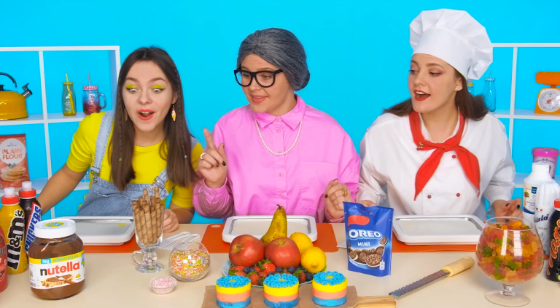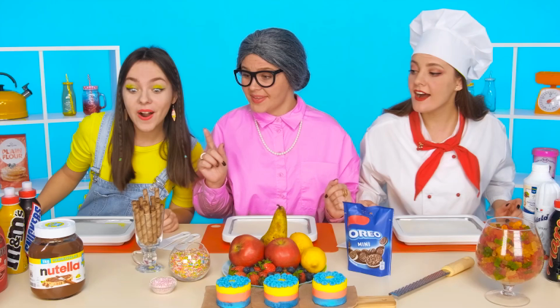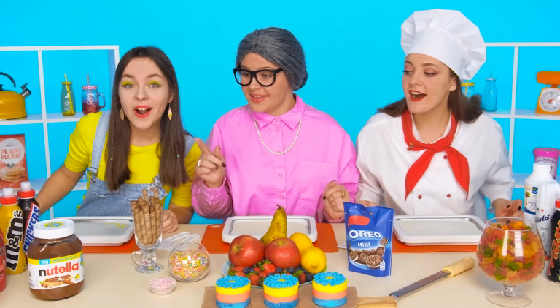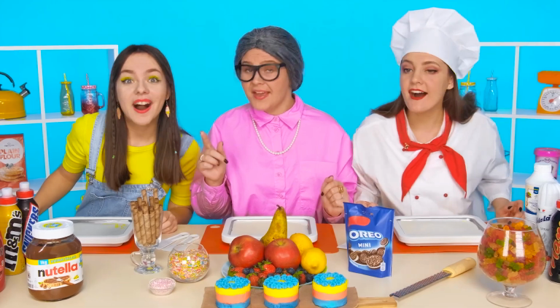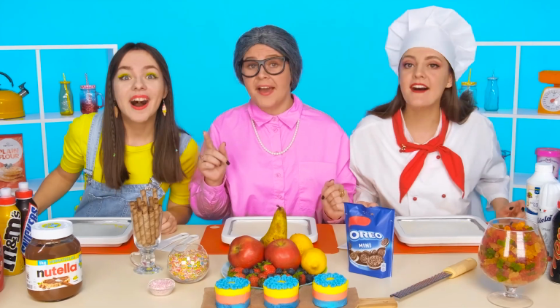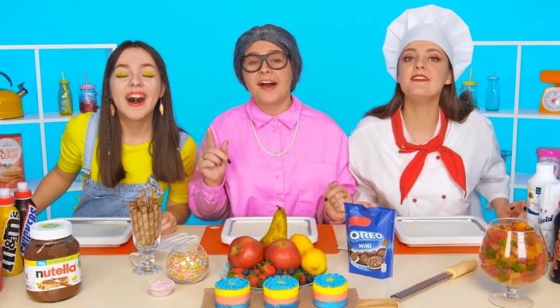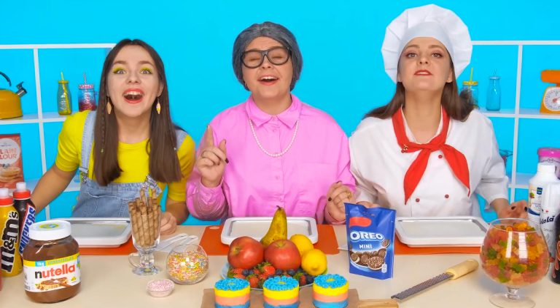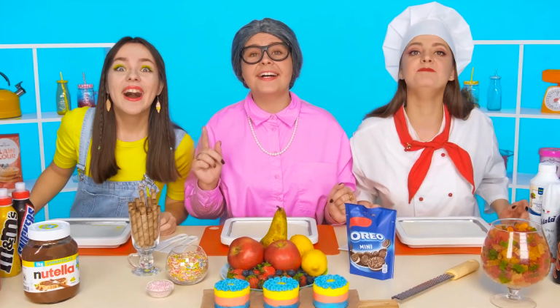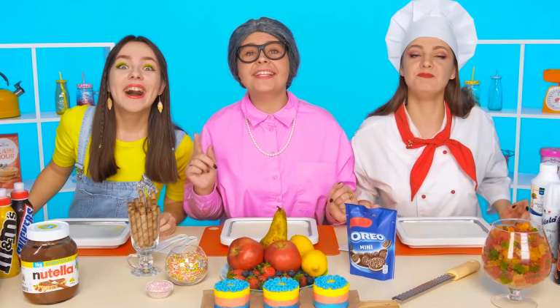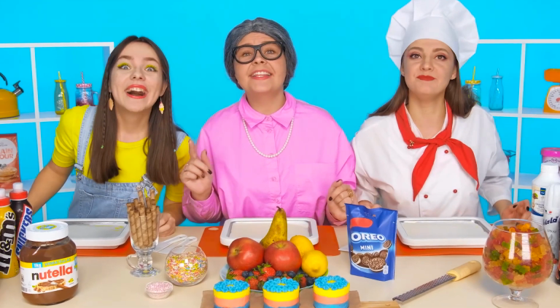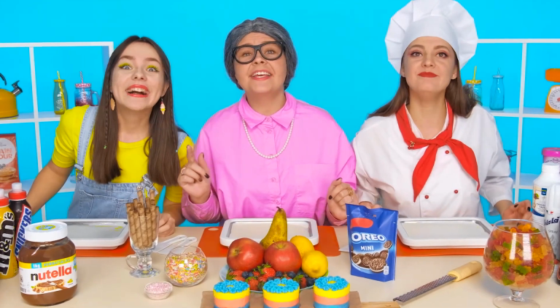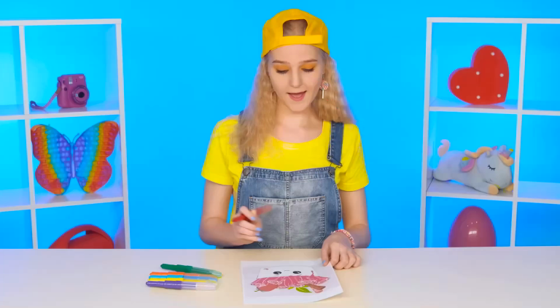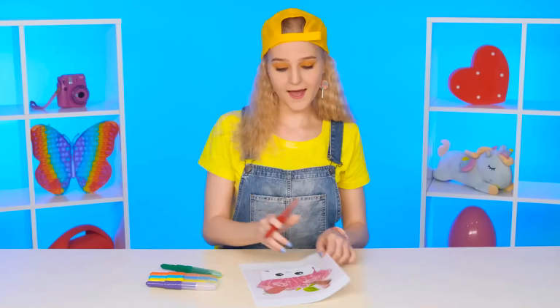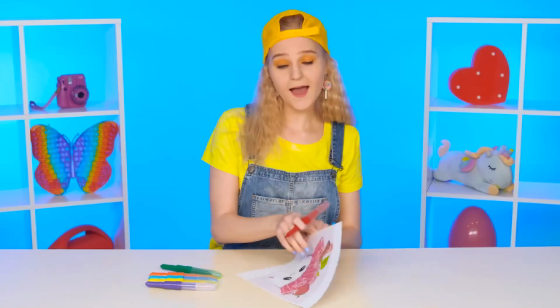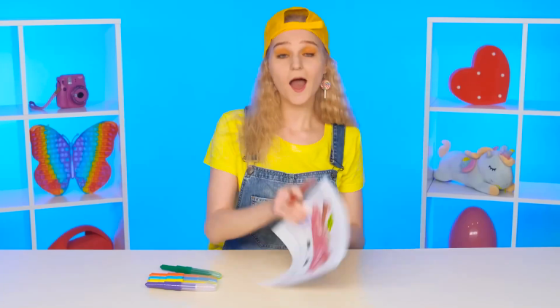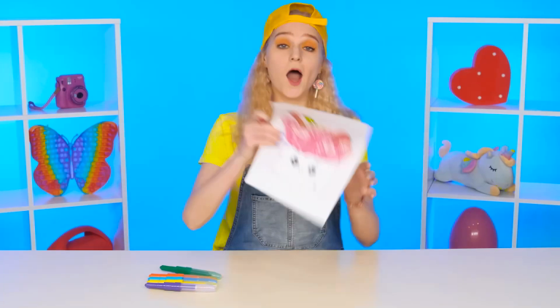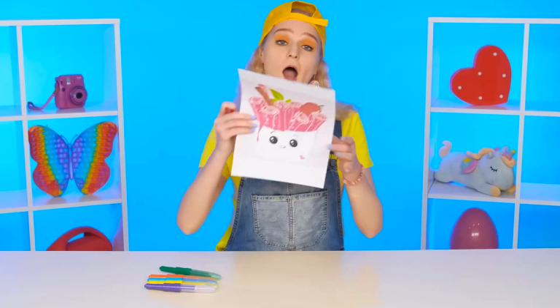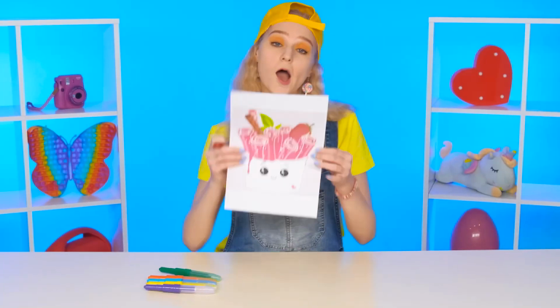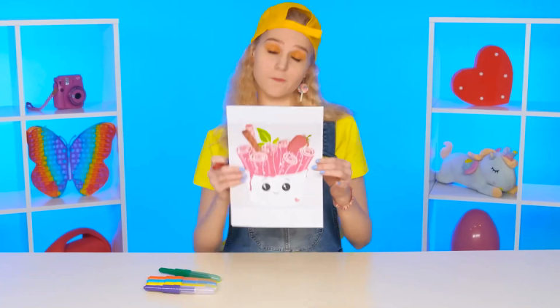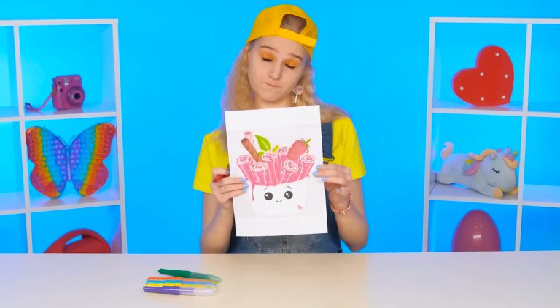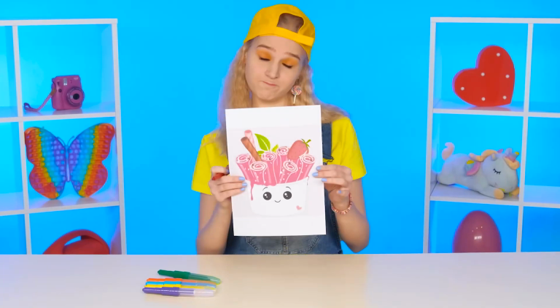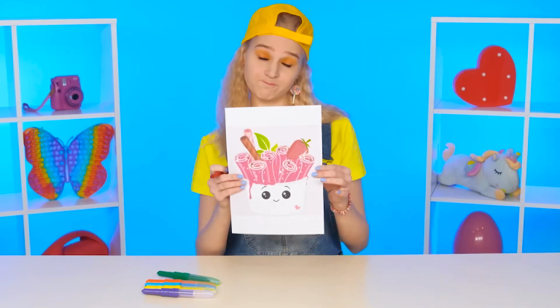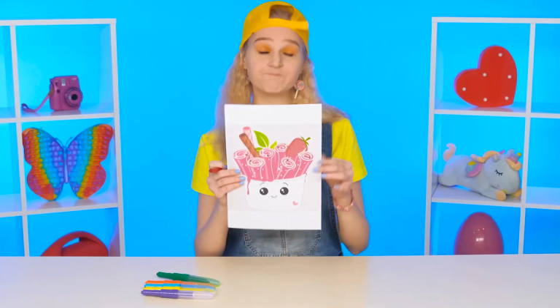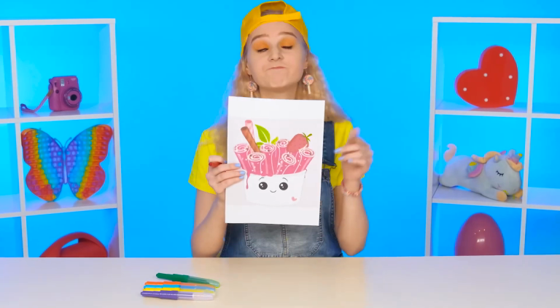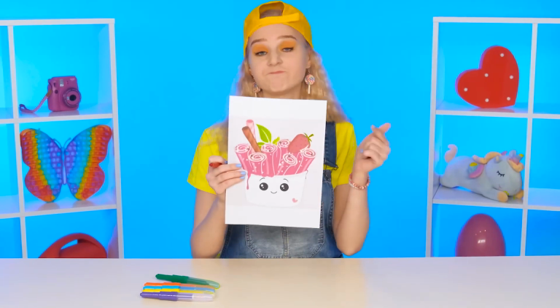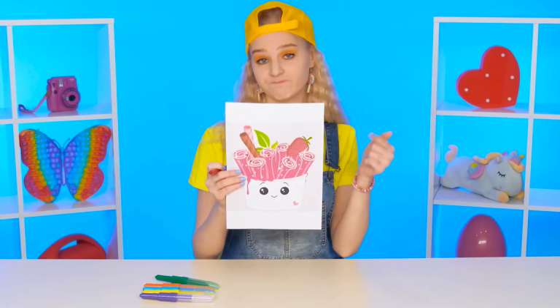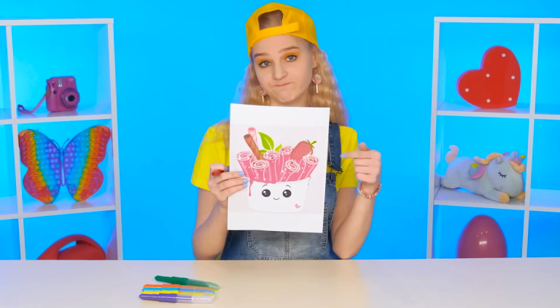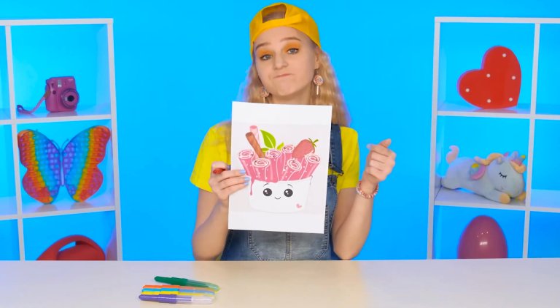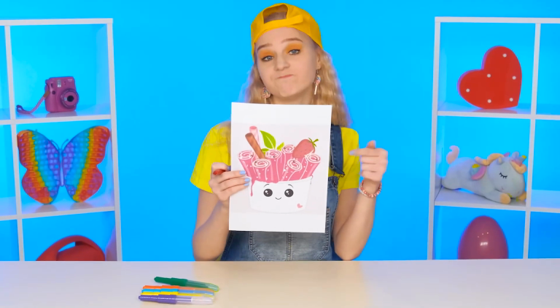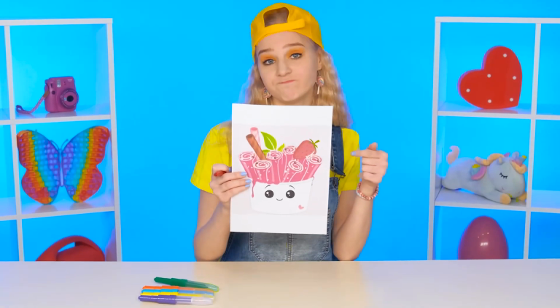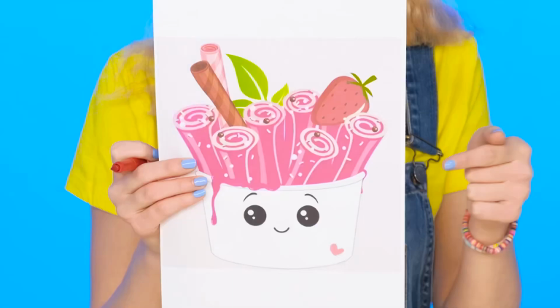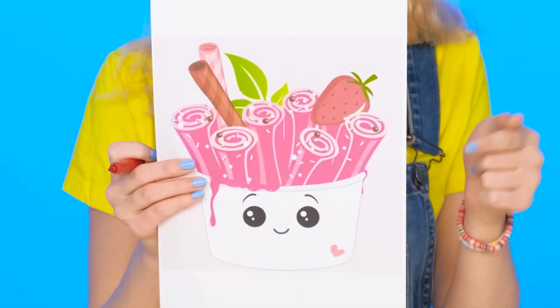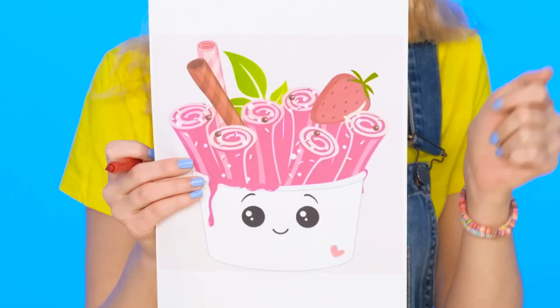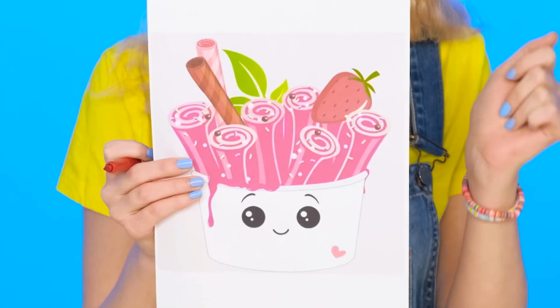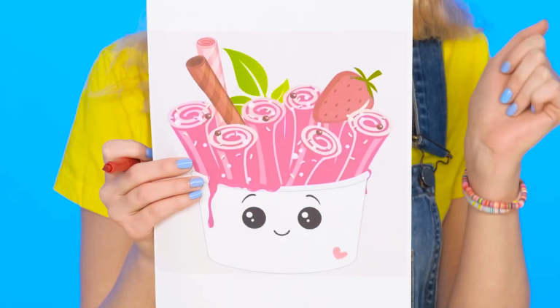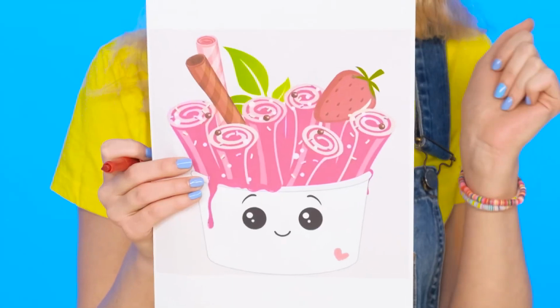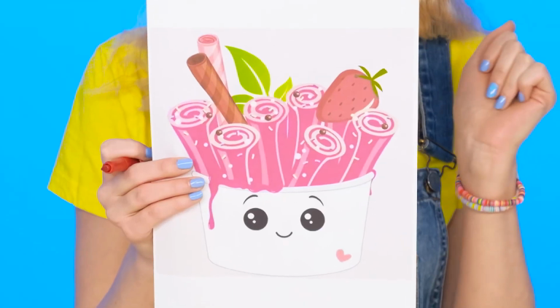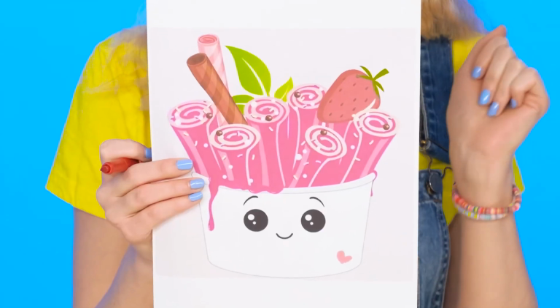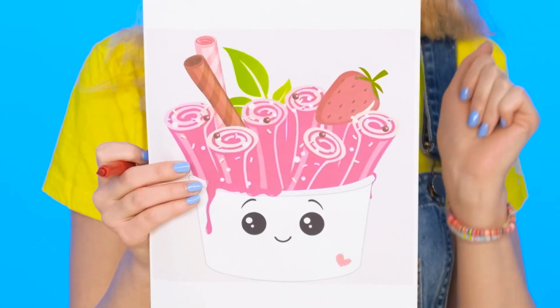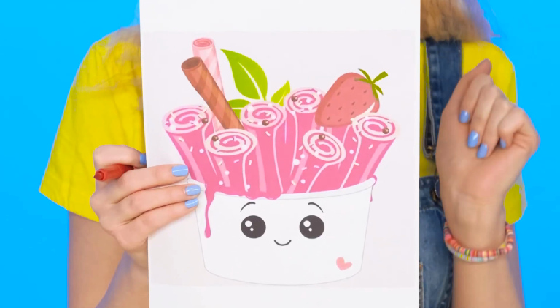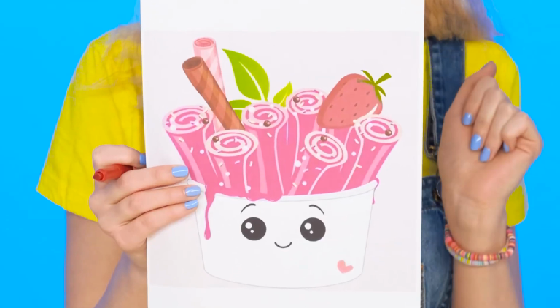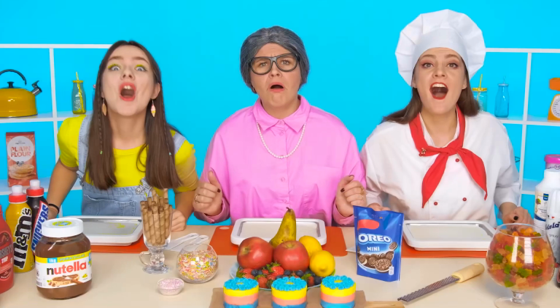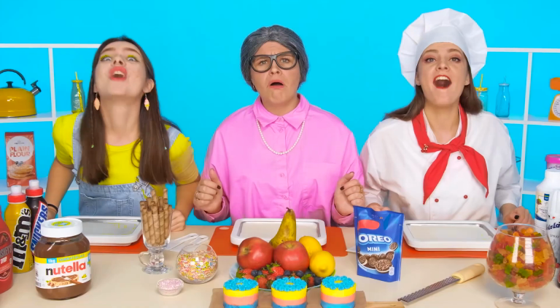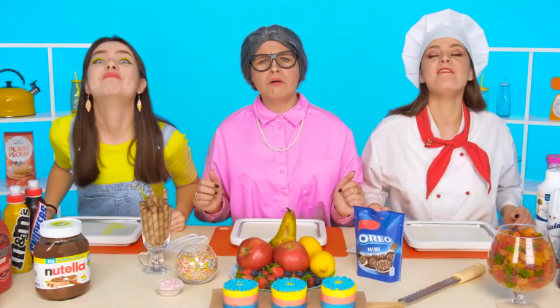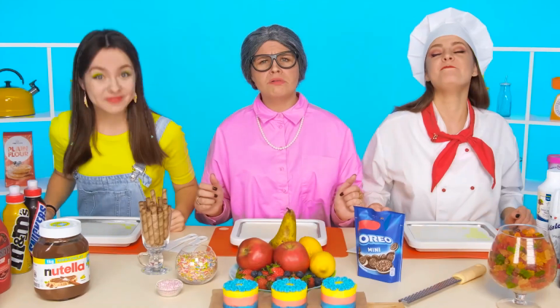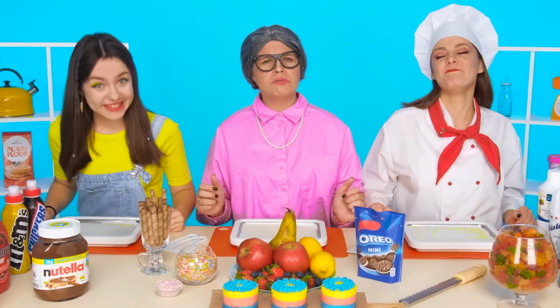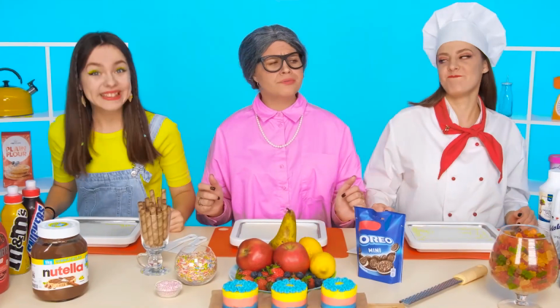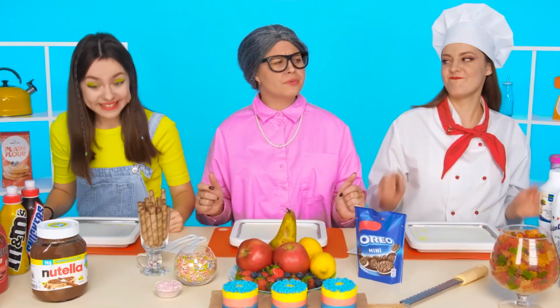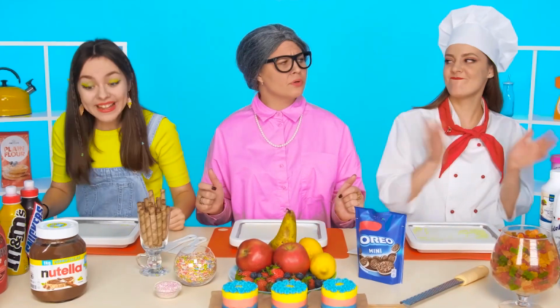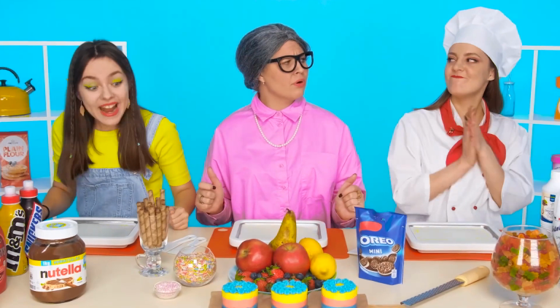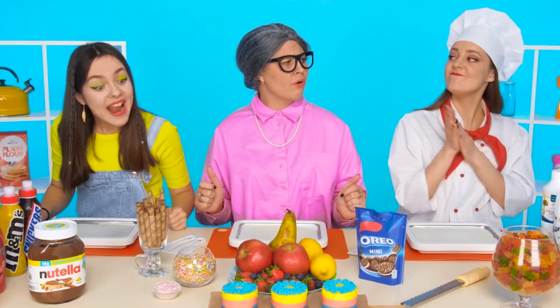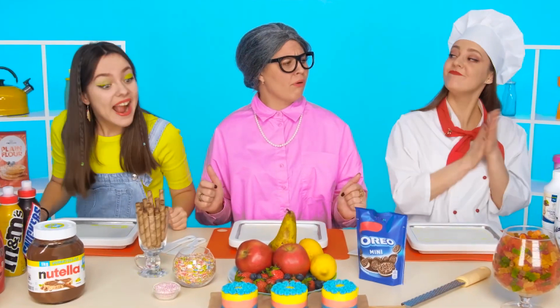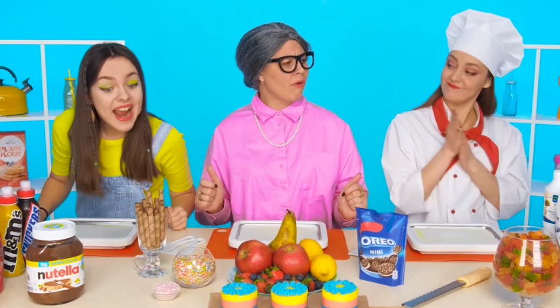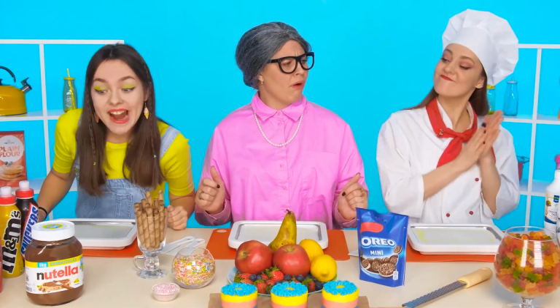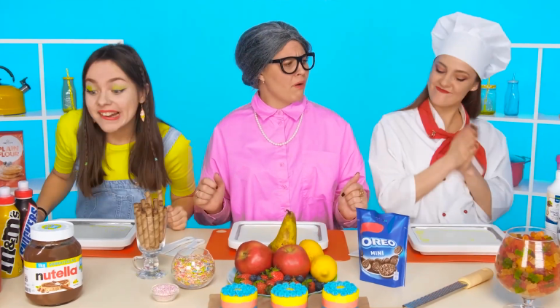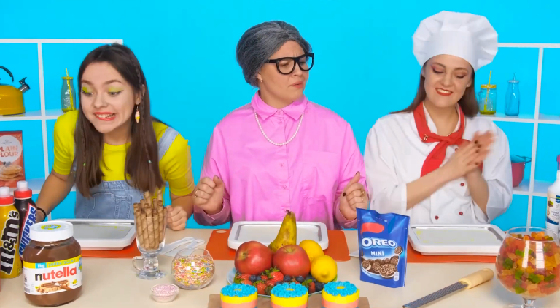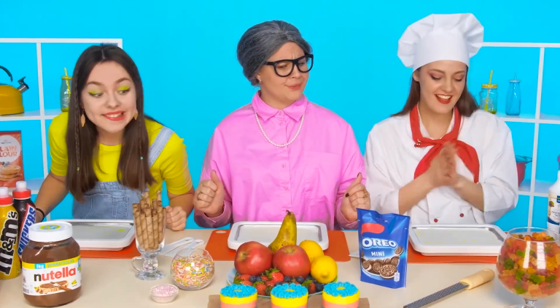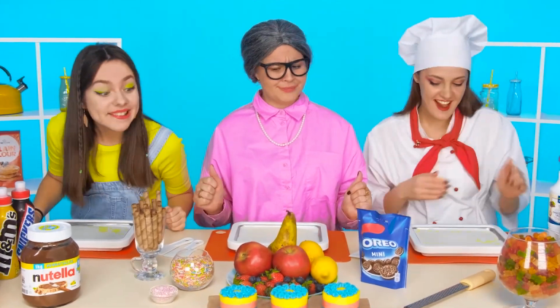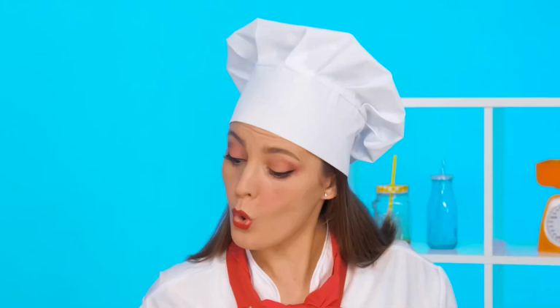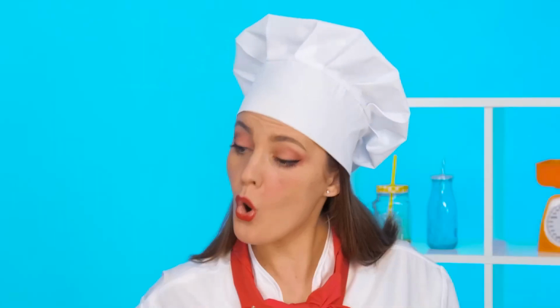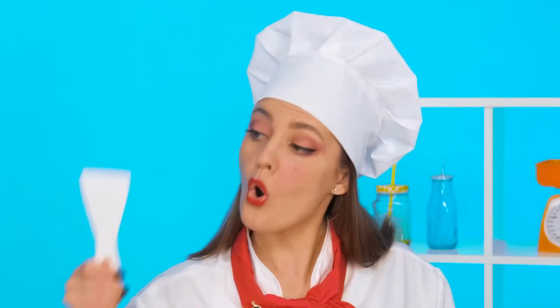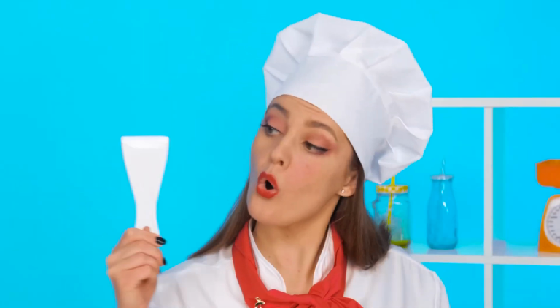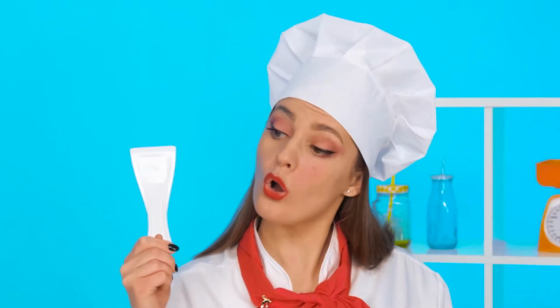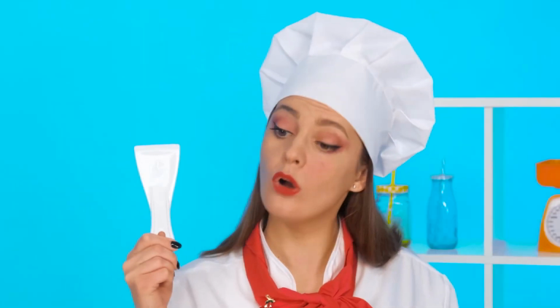What does my granddaughter want? I want ice cream. Grandma knows such a recipe — it's fried ice cream.